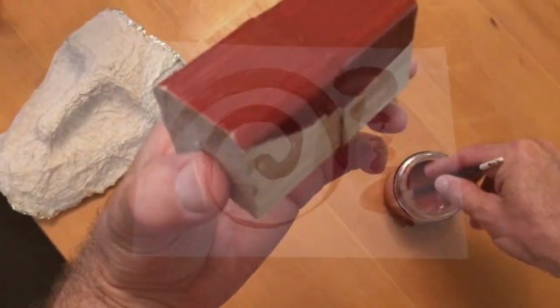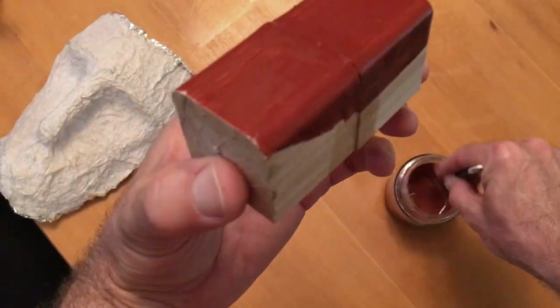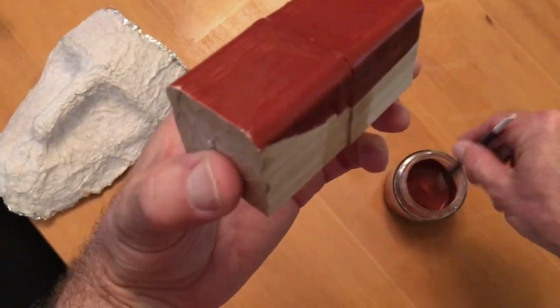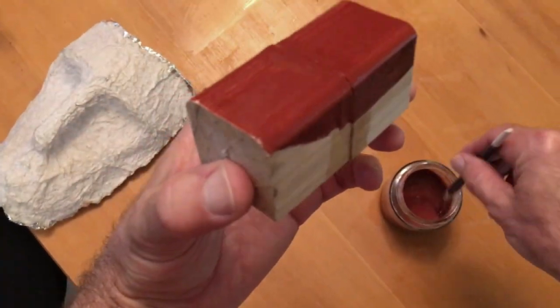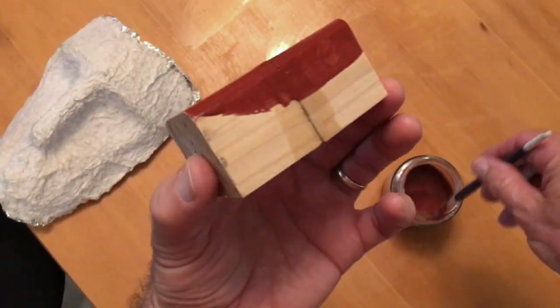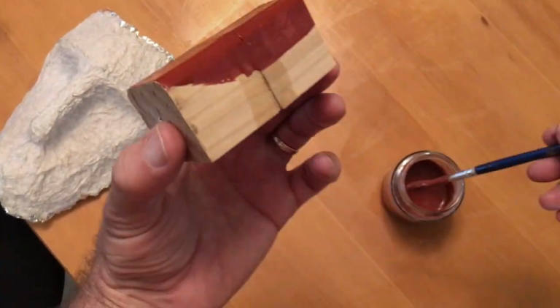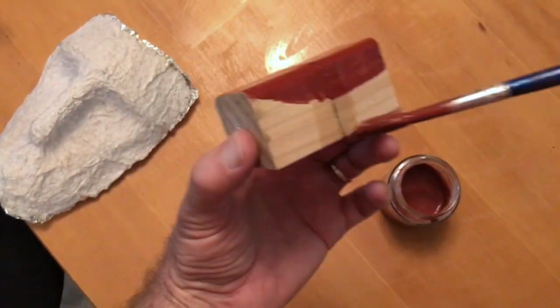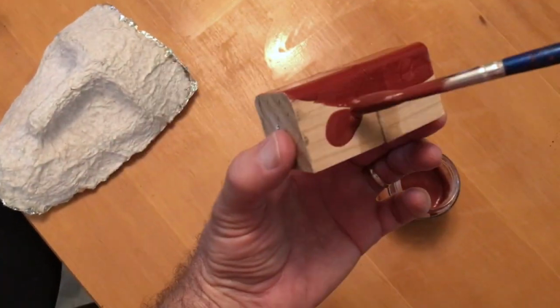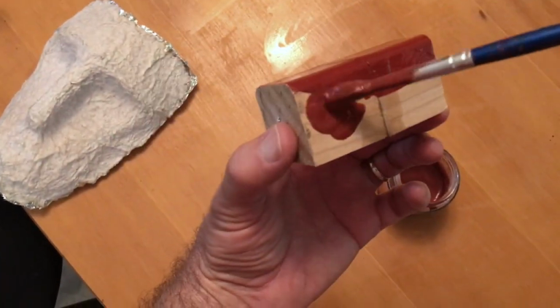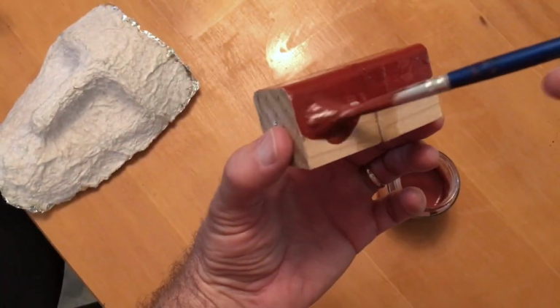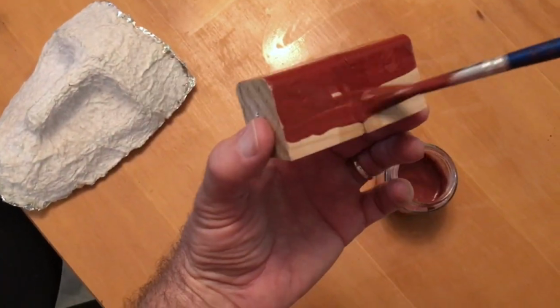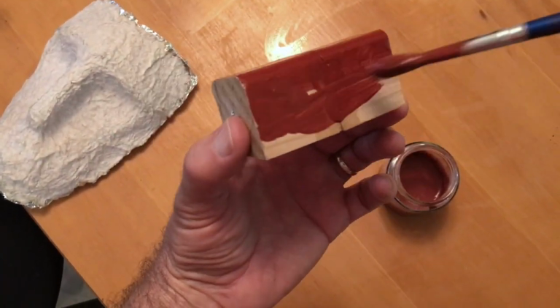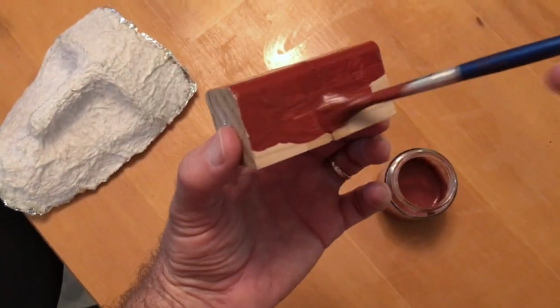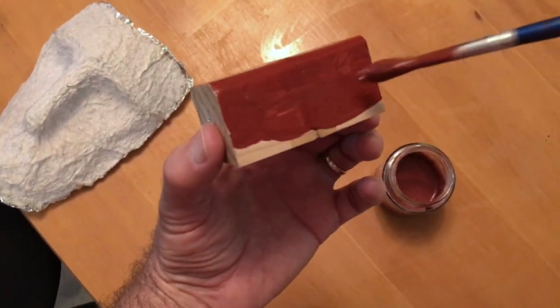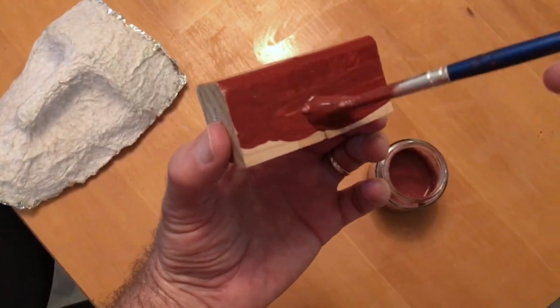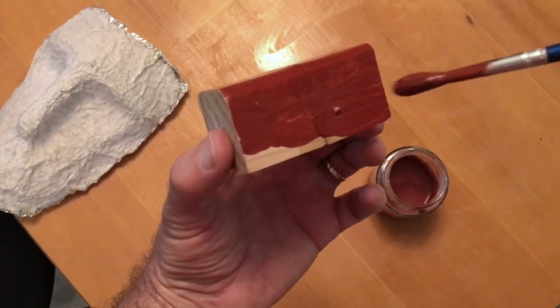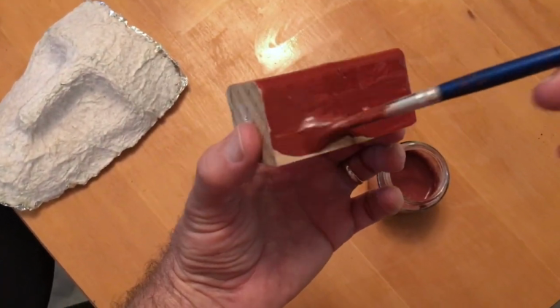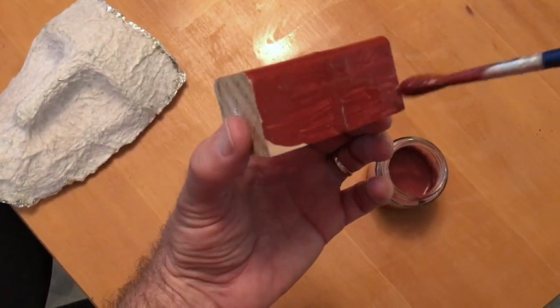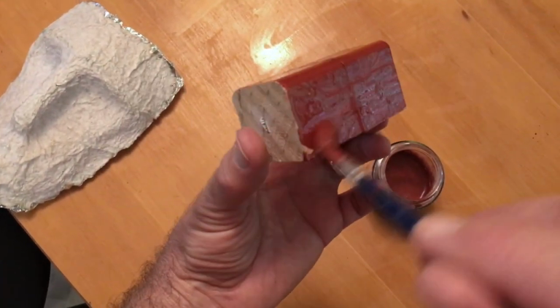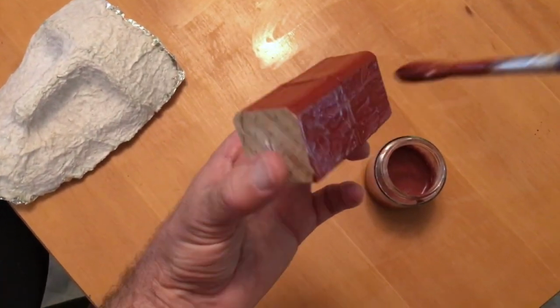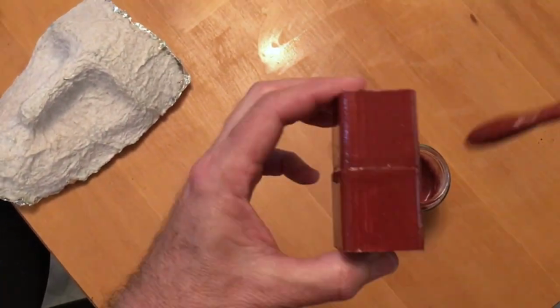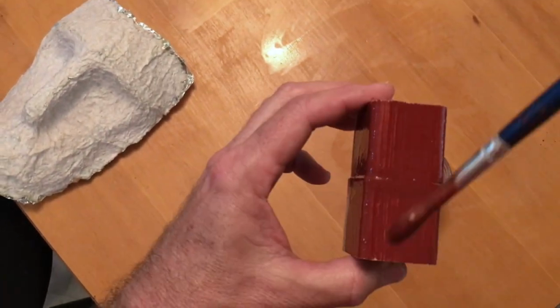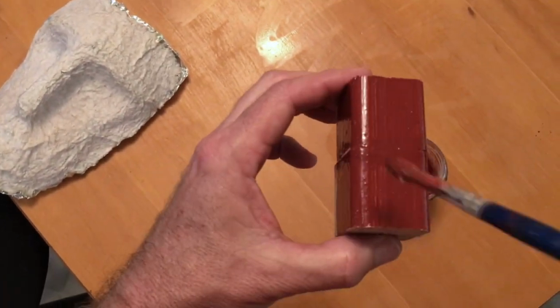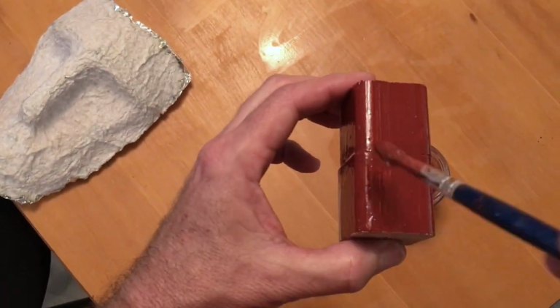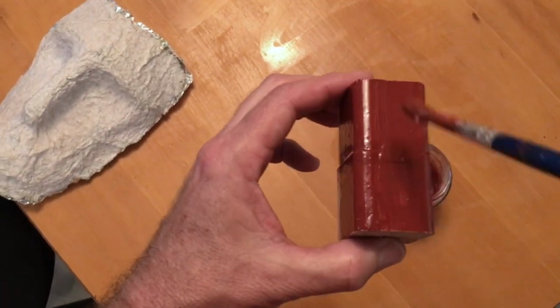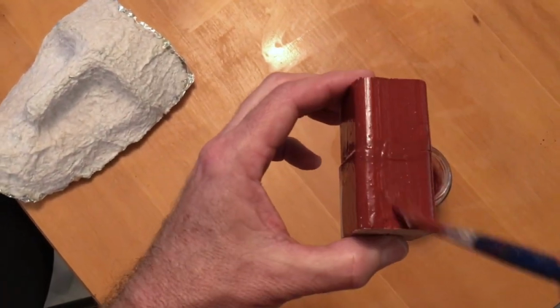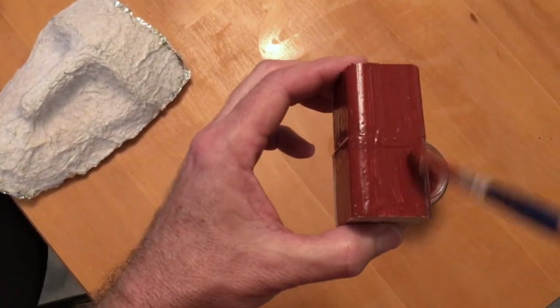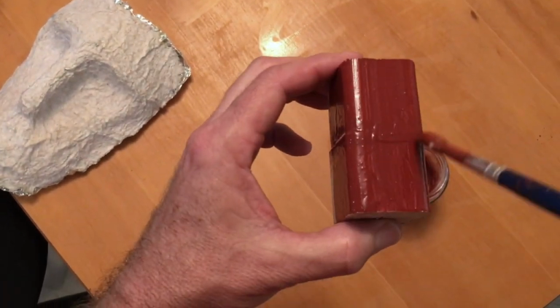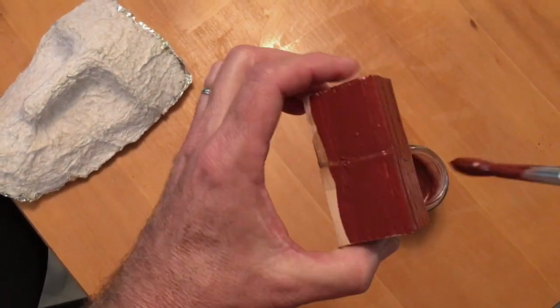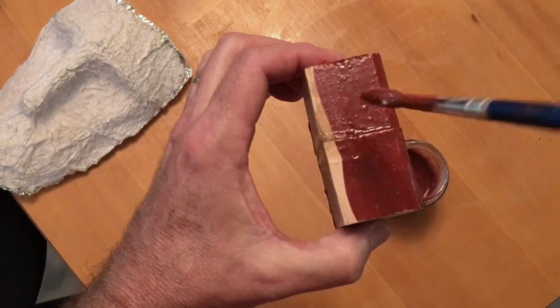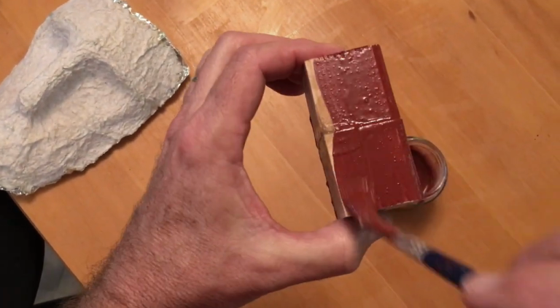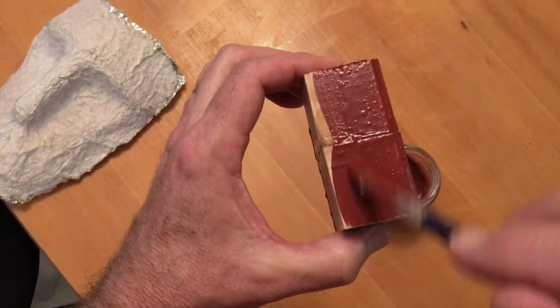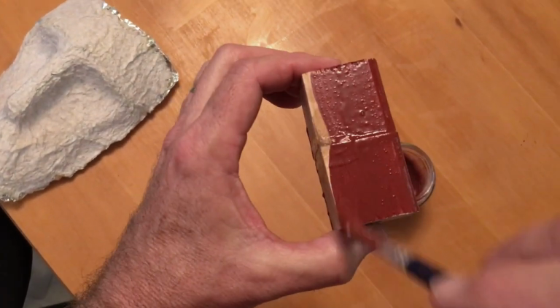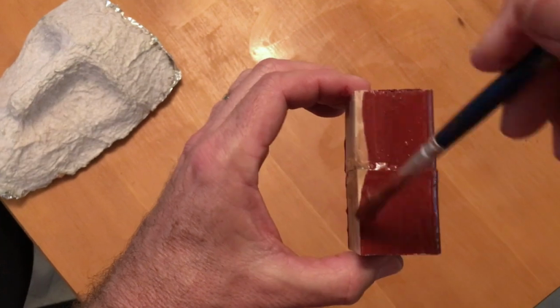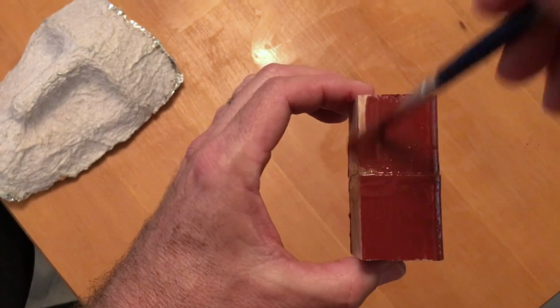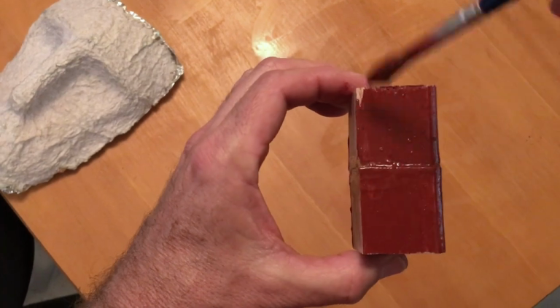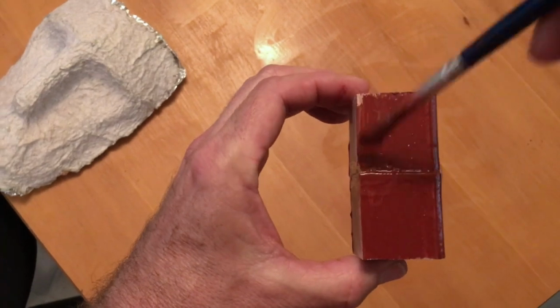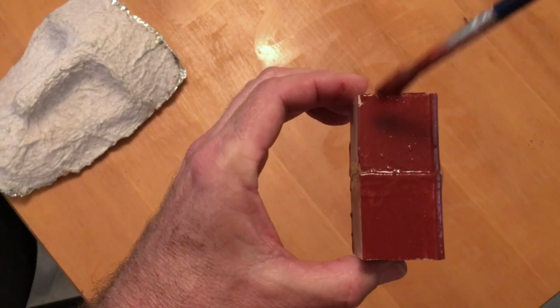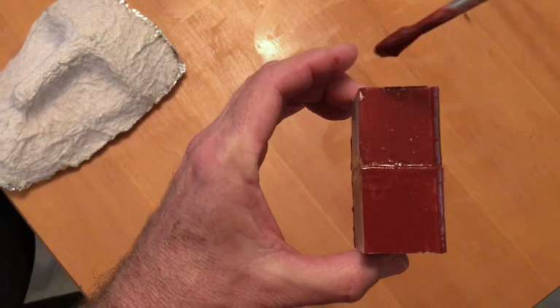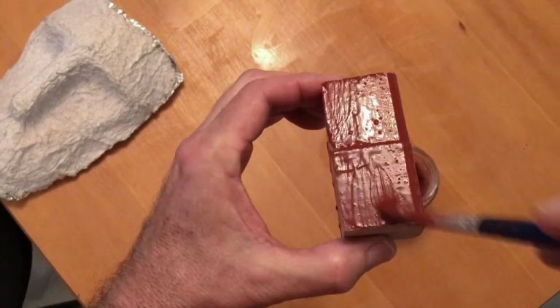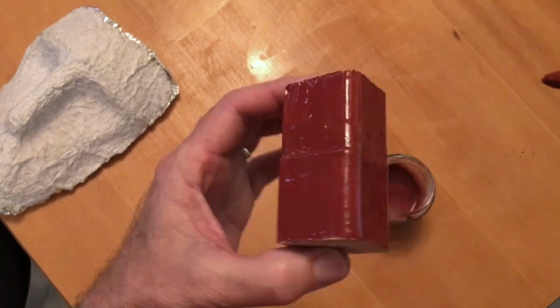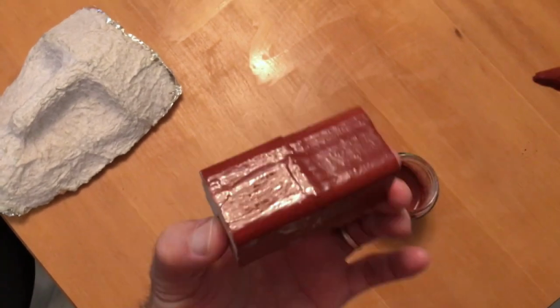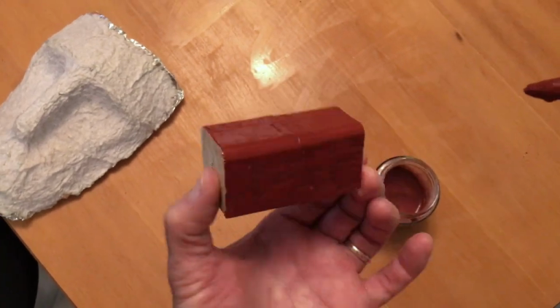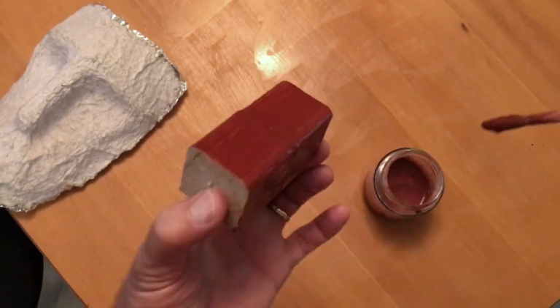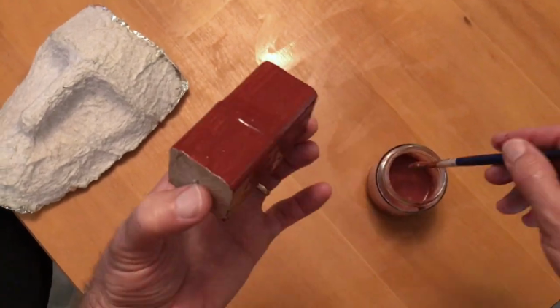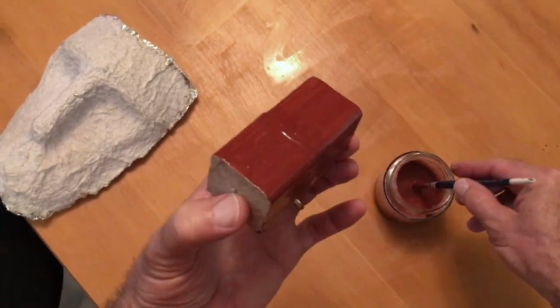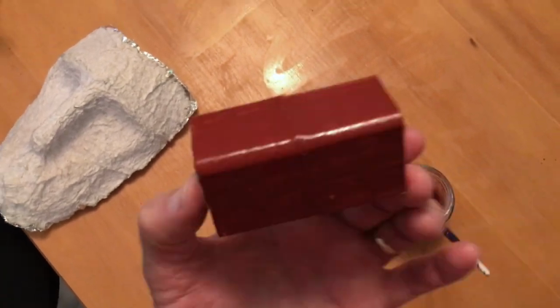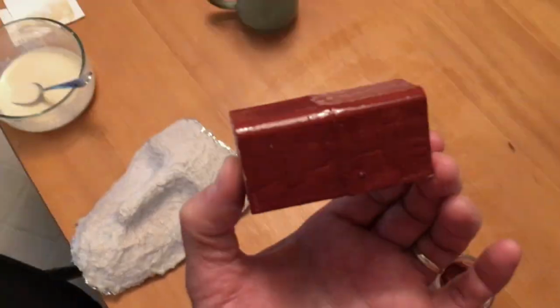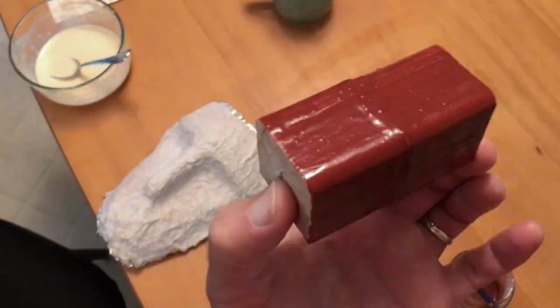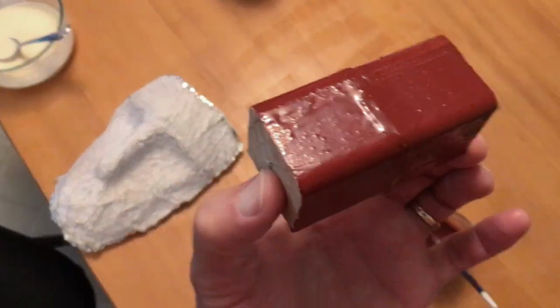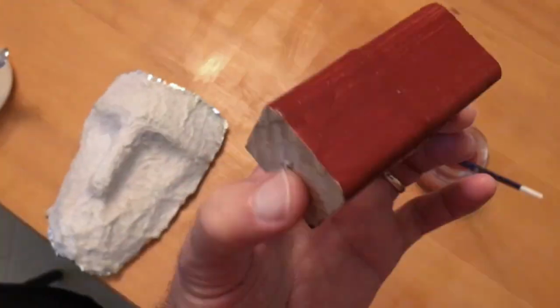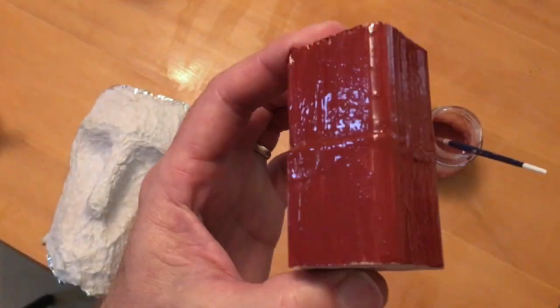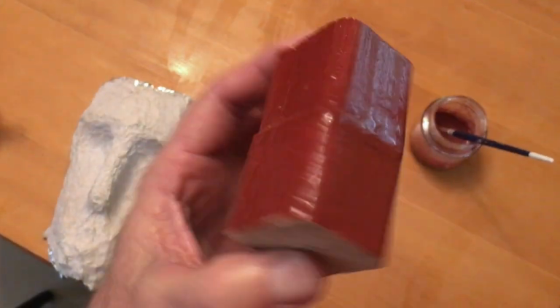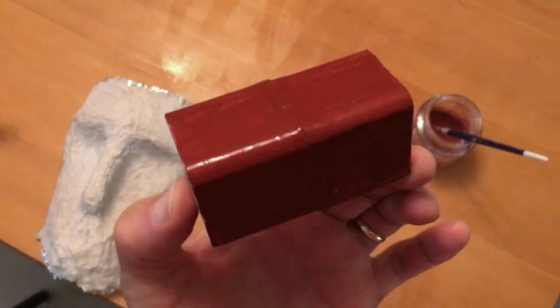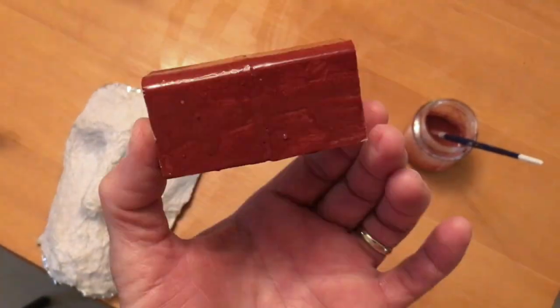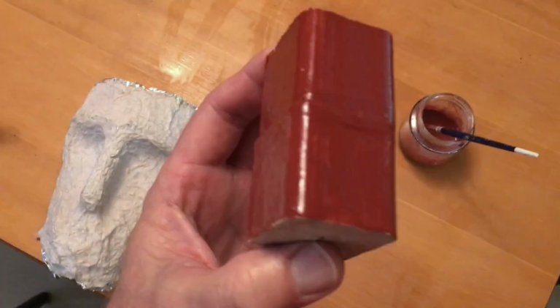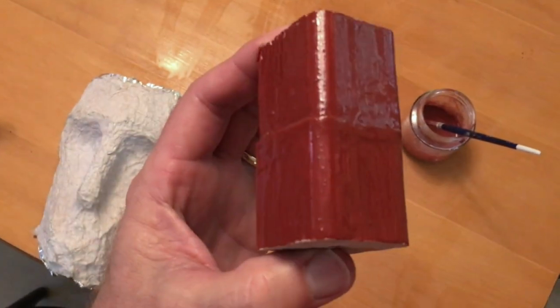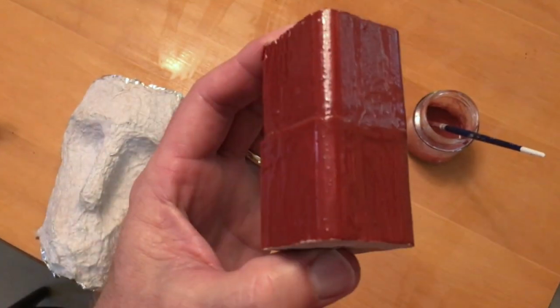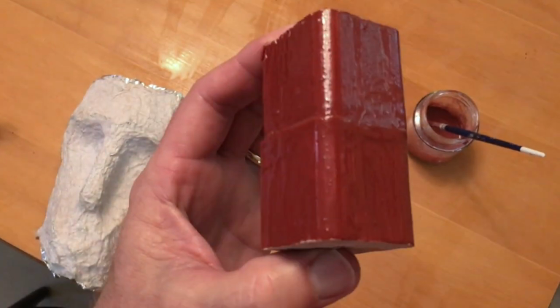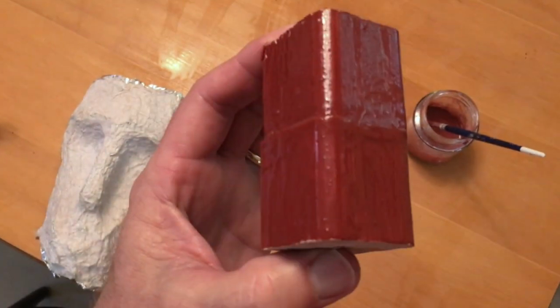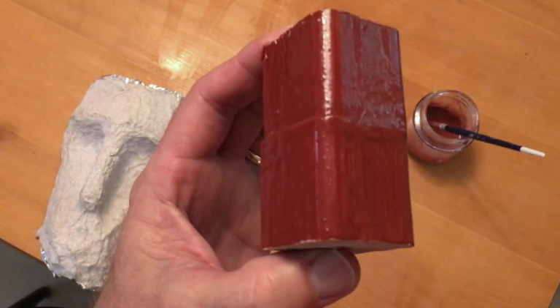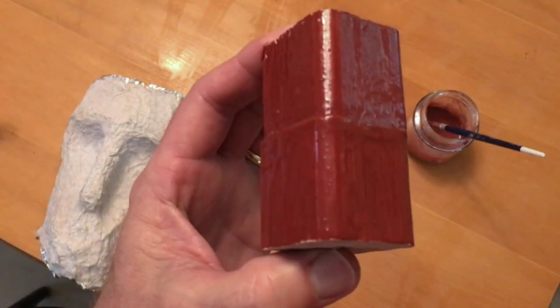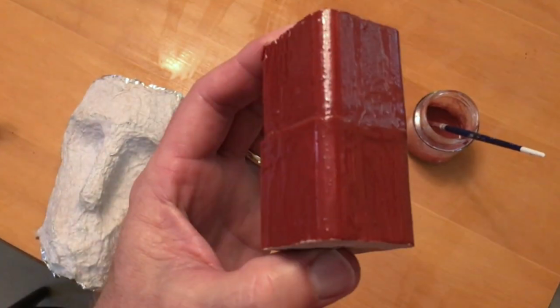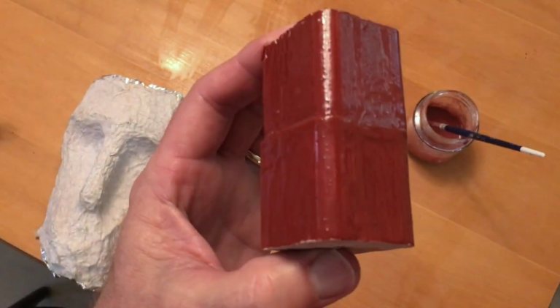Here I am painting the wooden blocks that I glued before. And it's a very long-lasting, durable paint that will work on paper or wood.